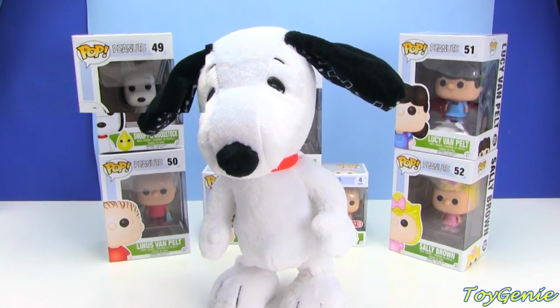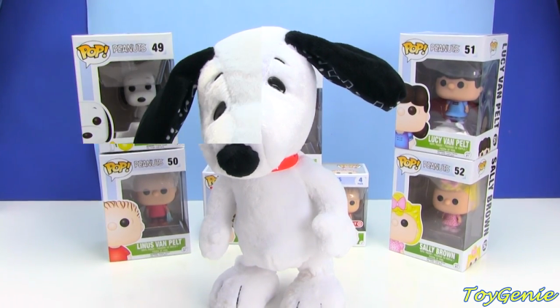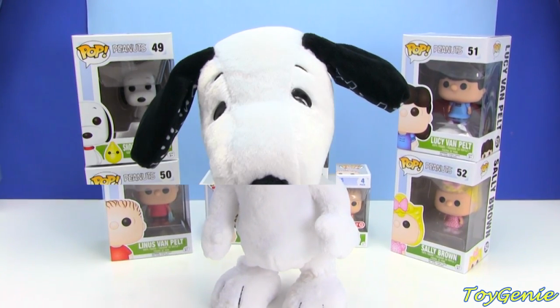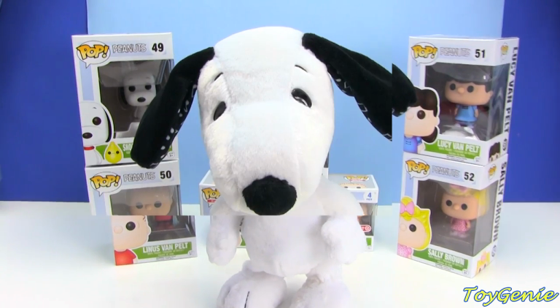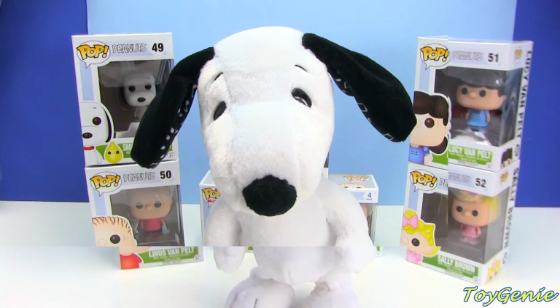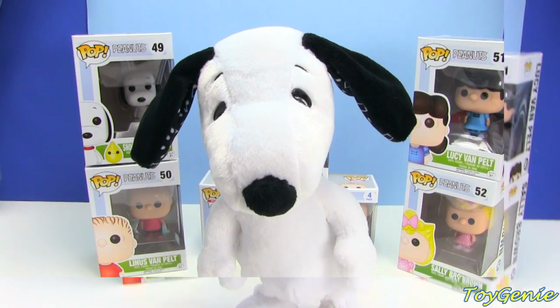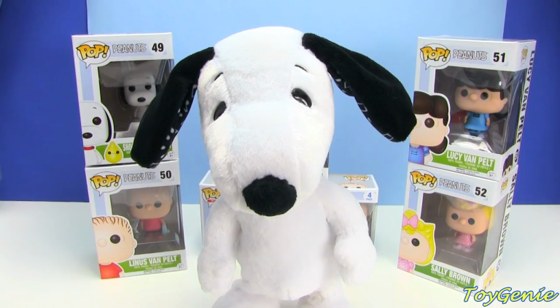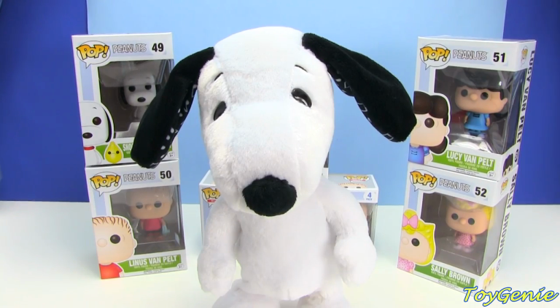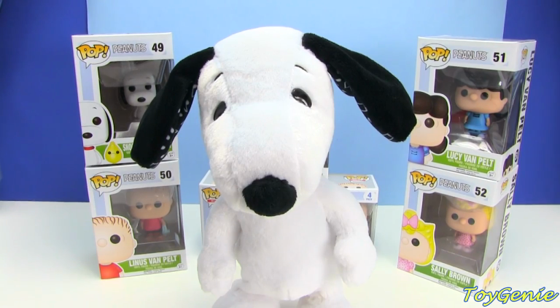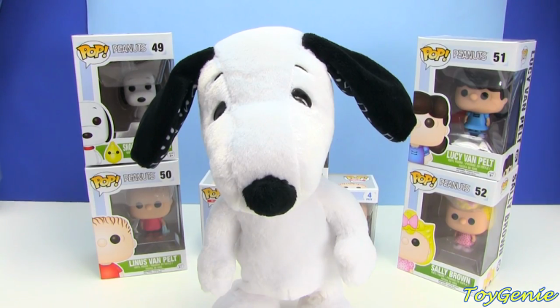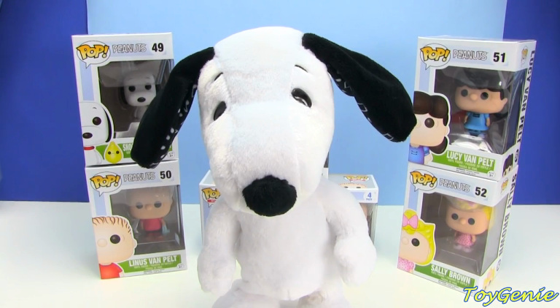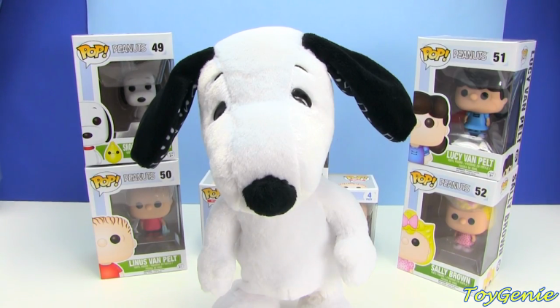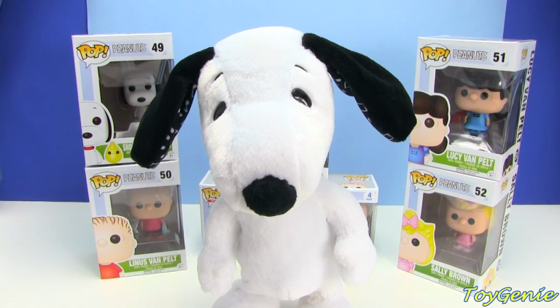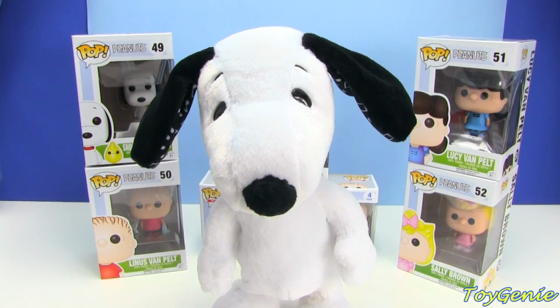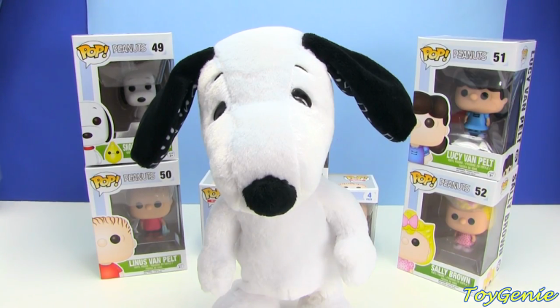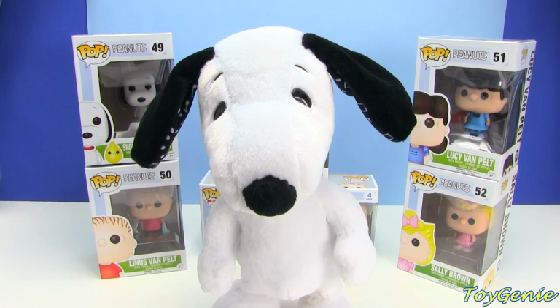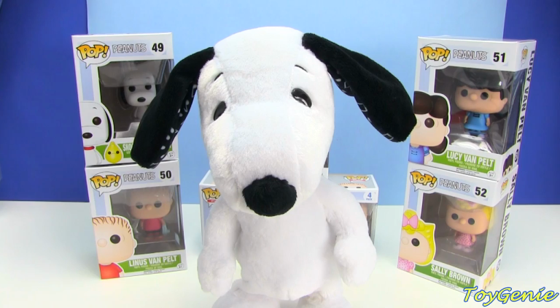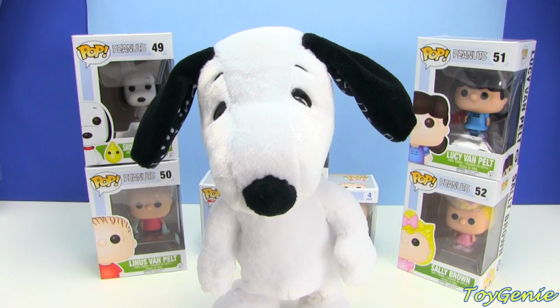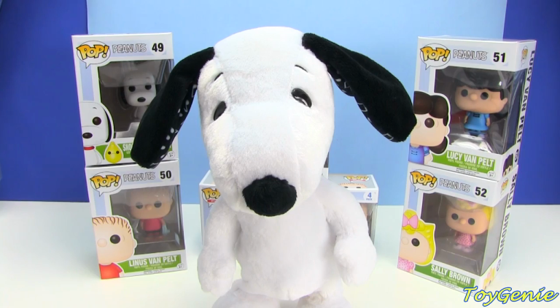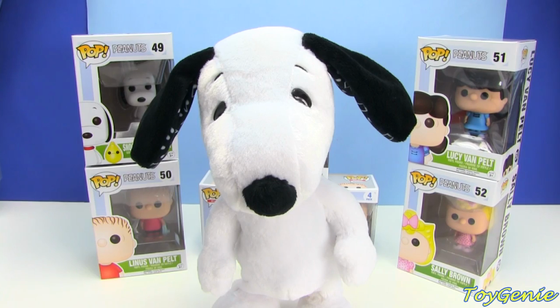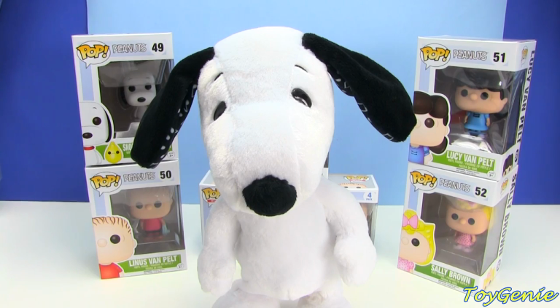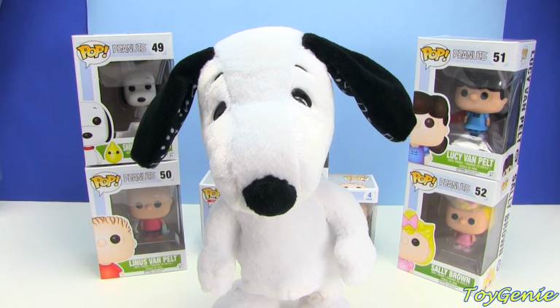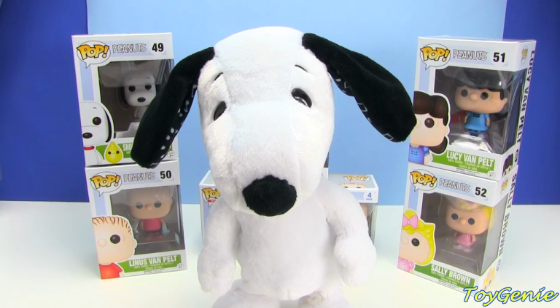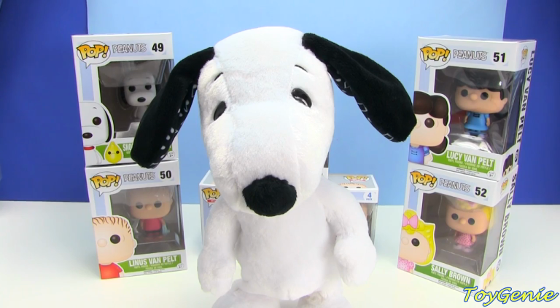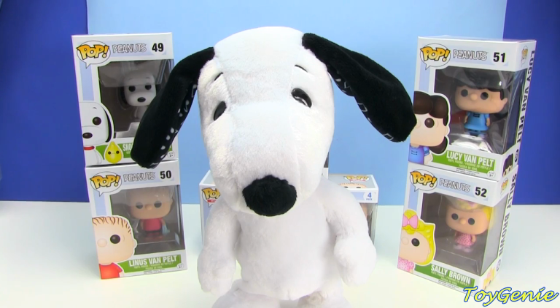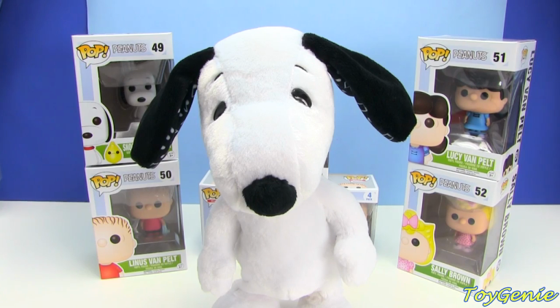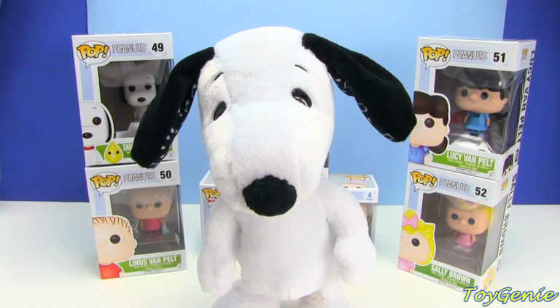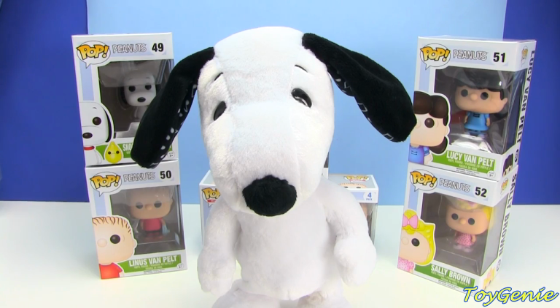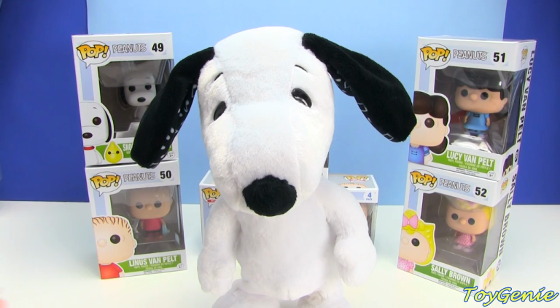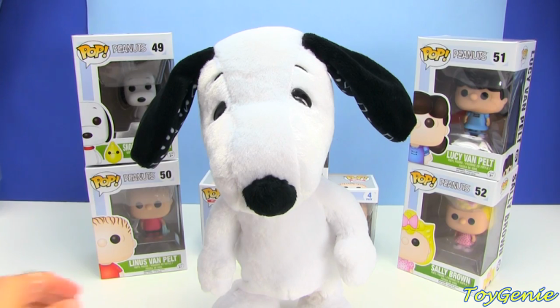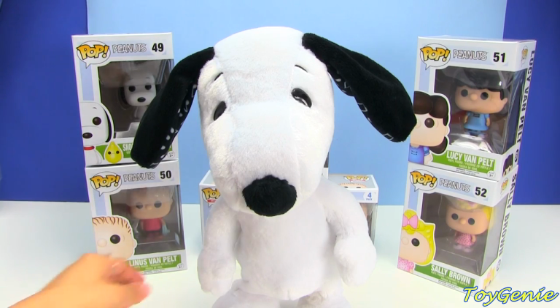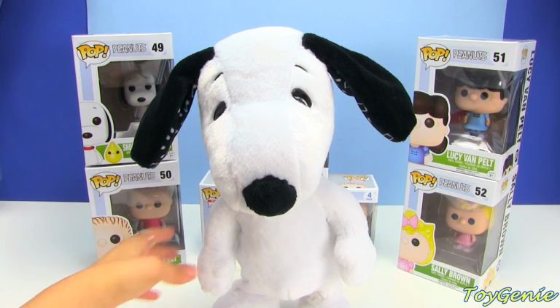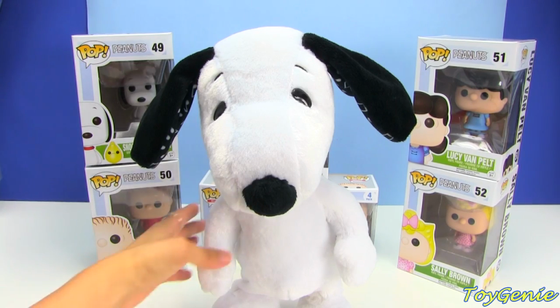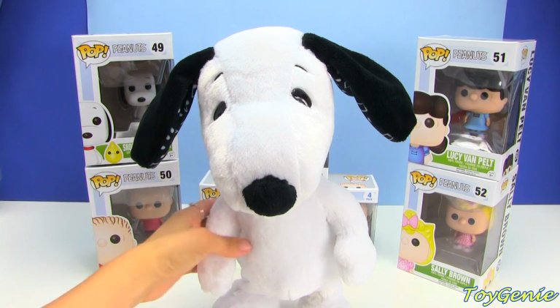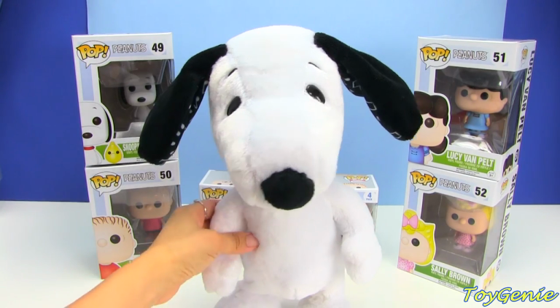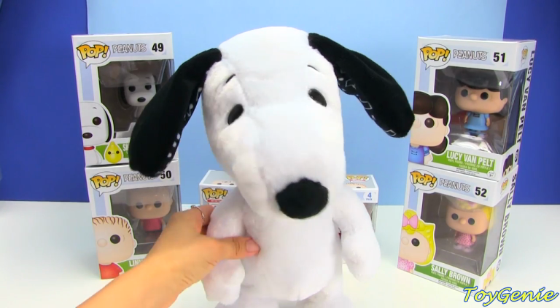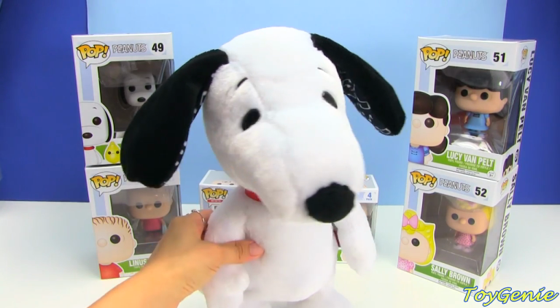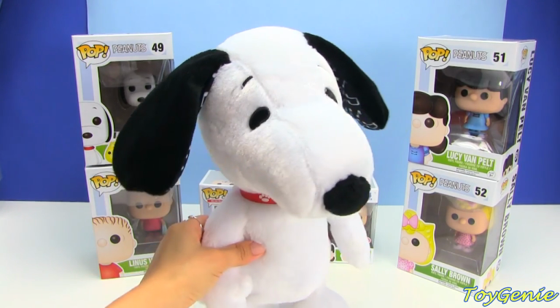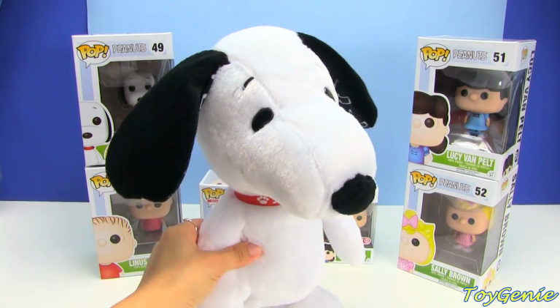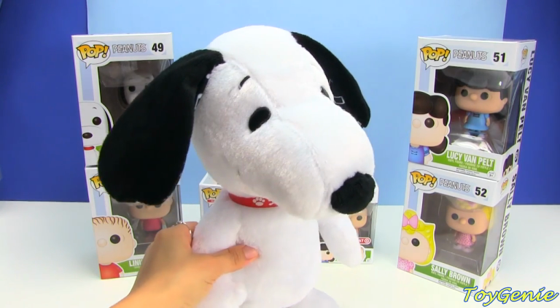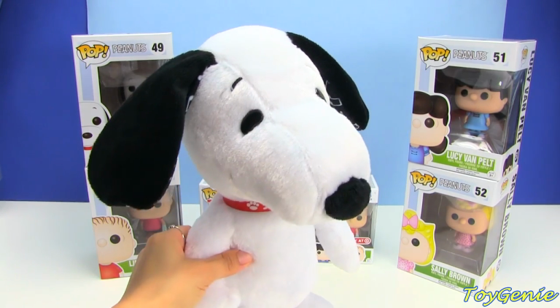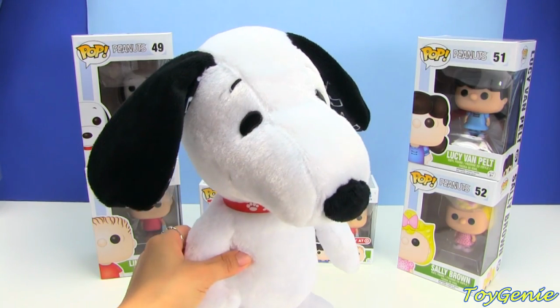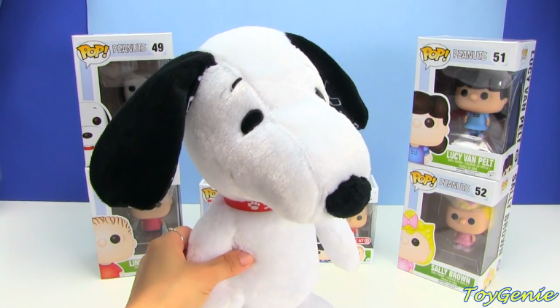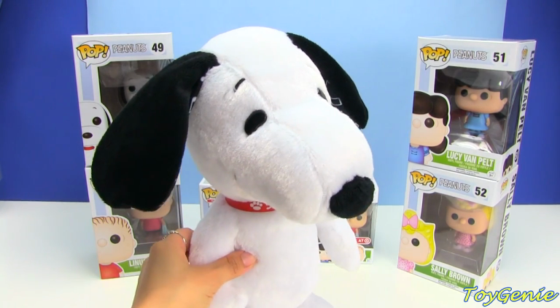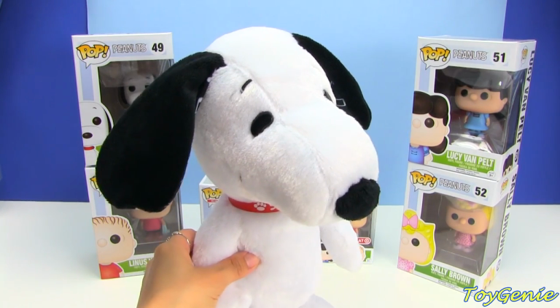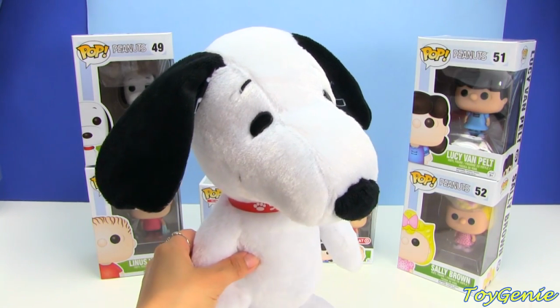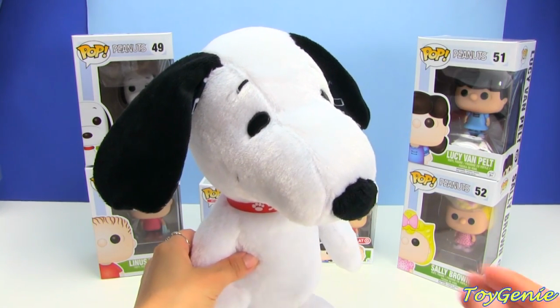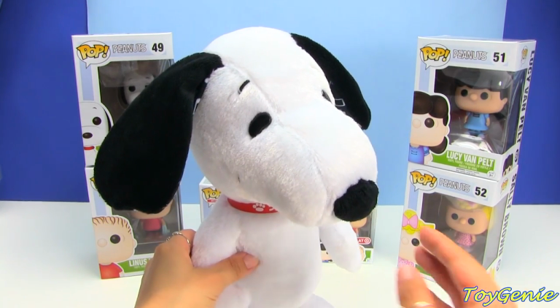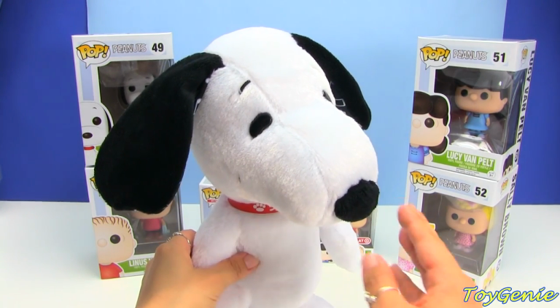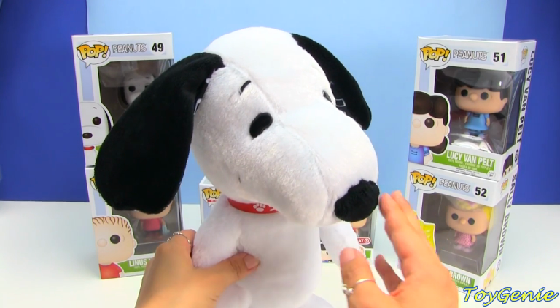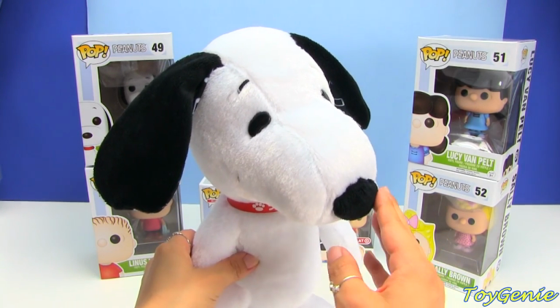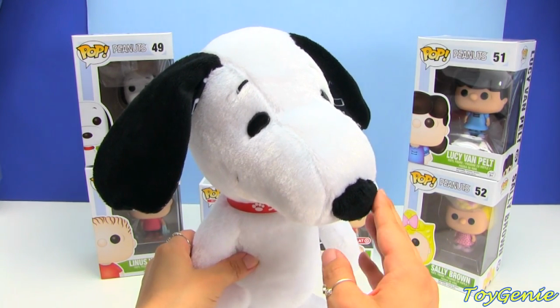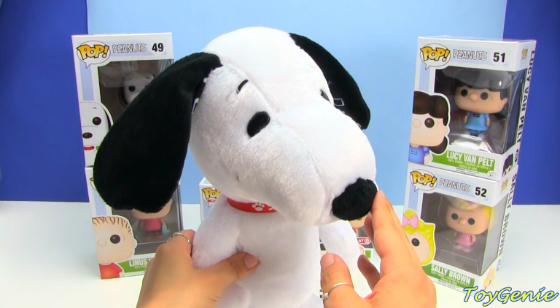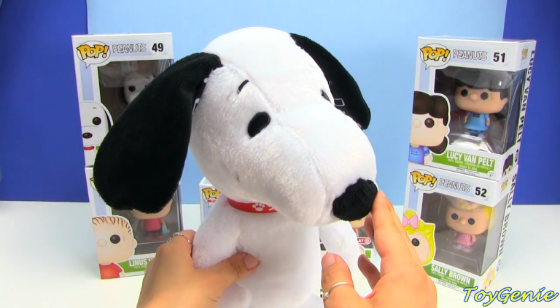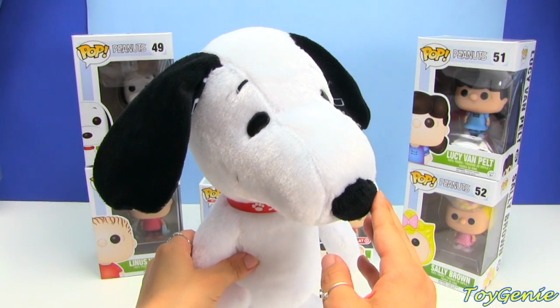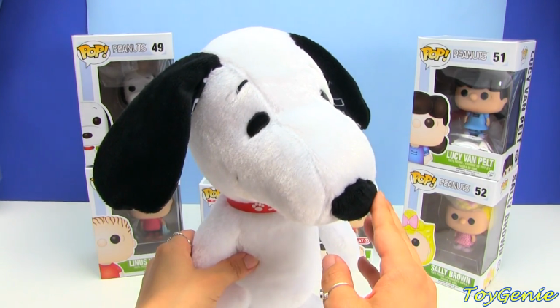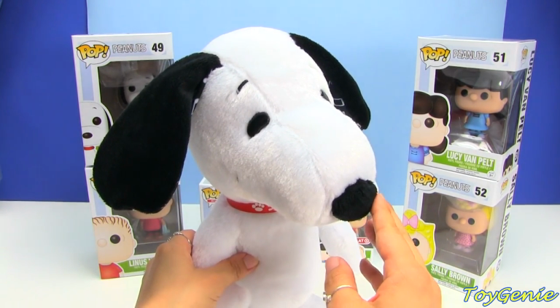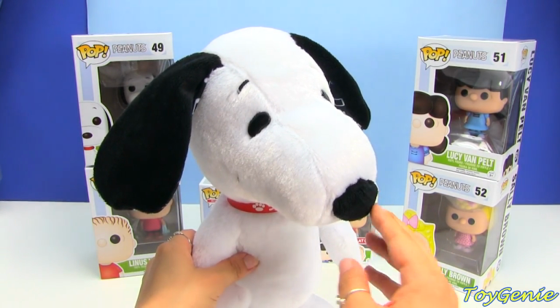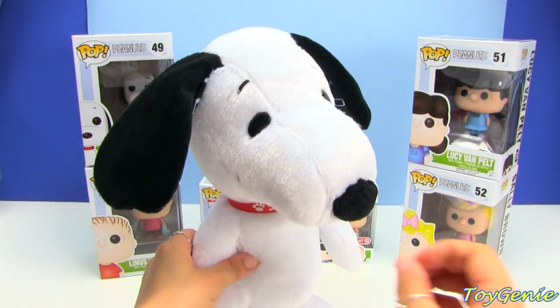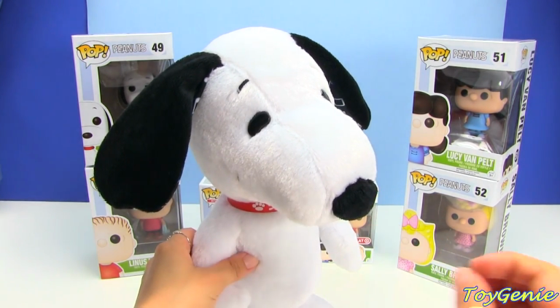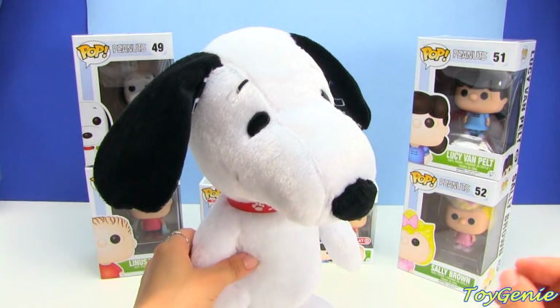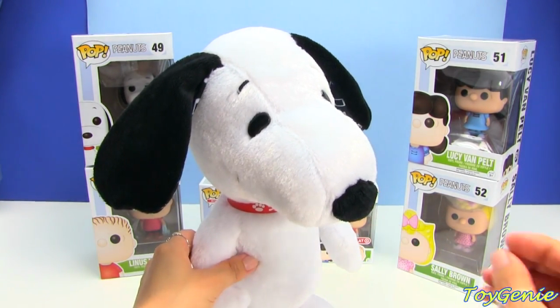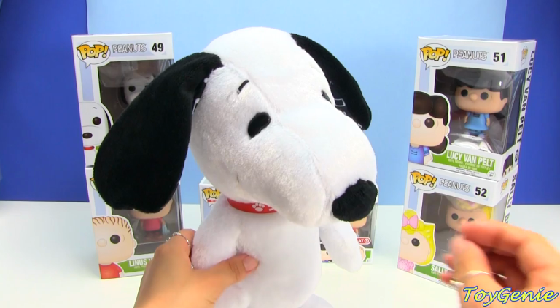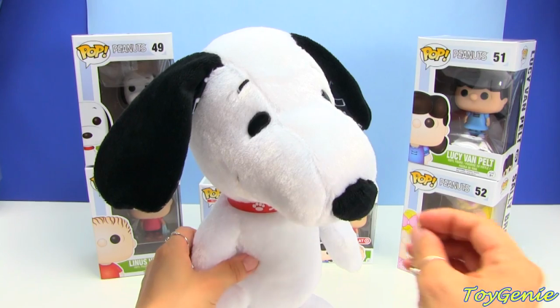Isn't Snoopy just adorable? Well, watch this — you can actually kiss him on the nose.